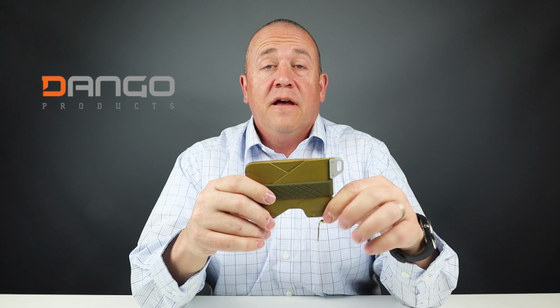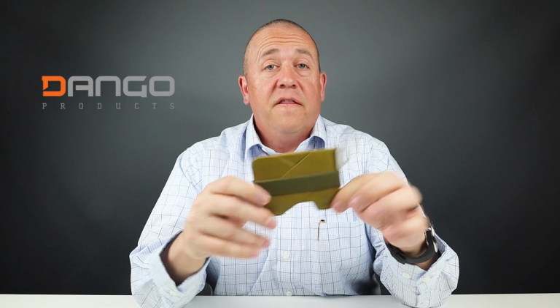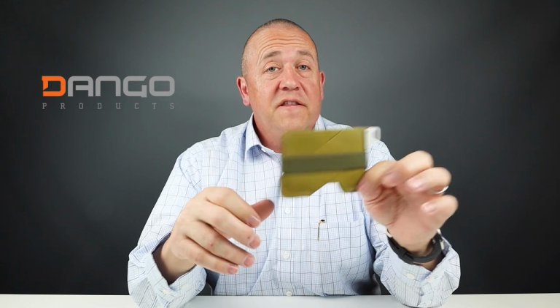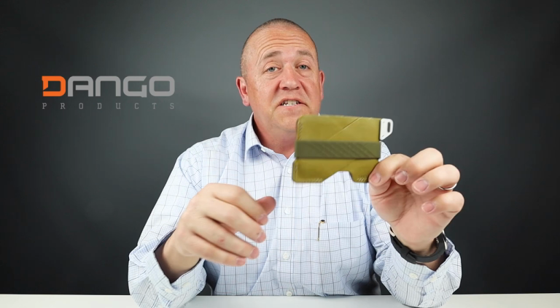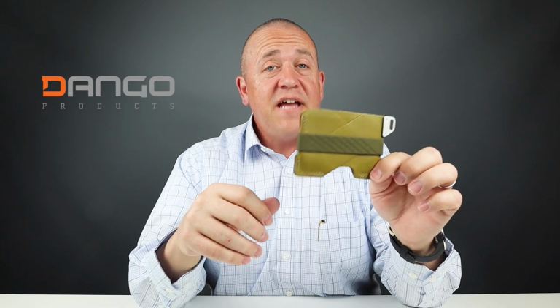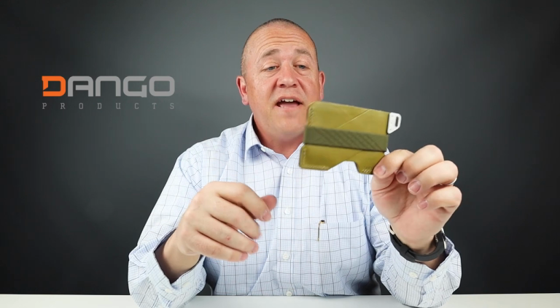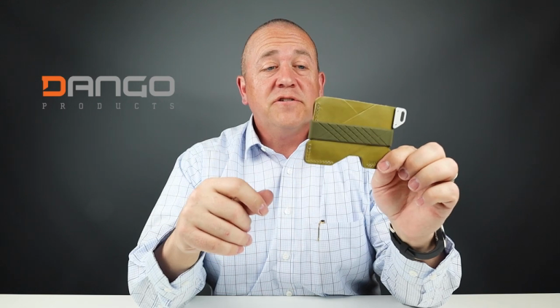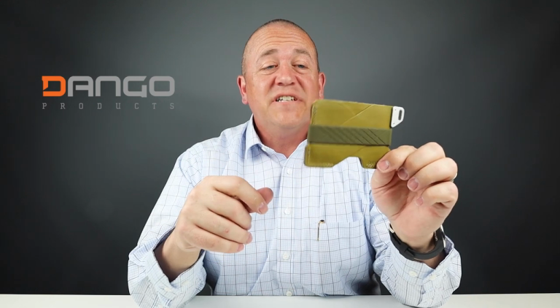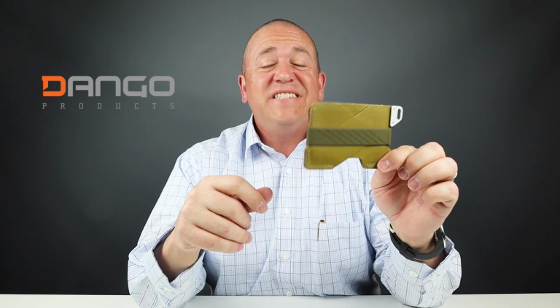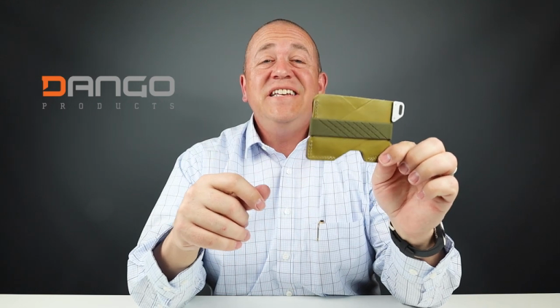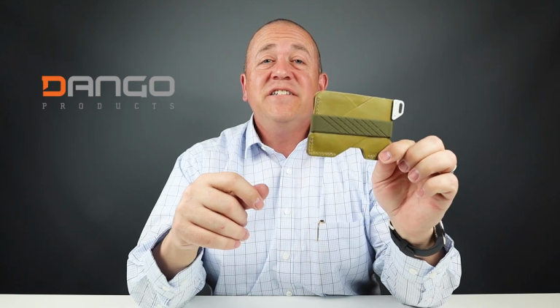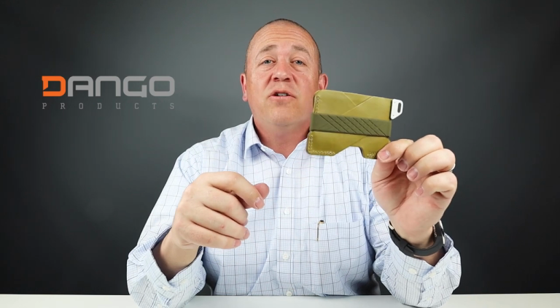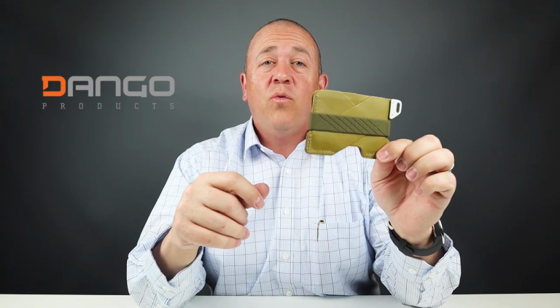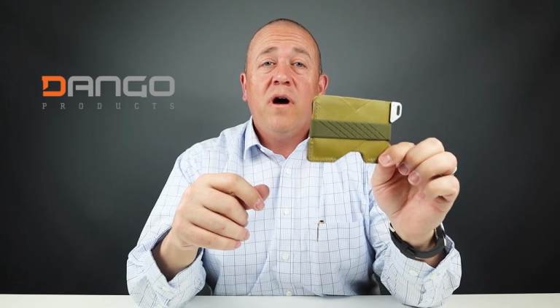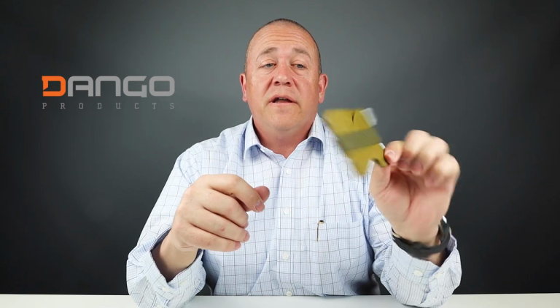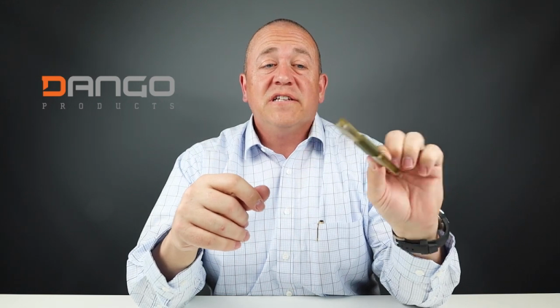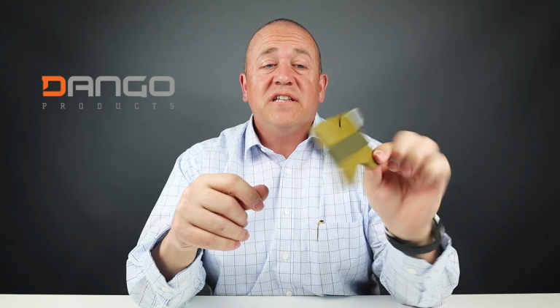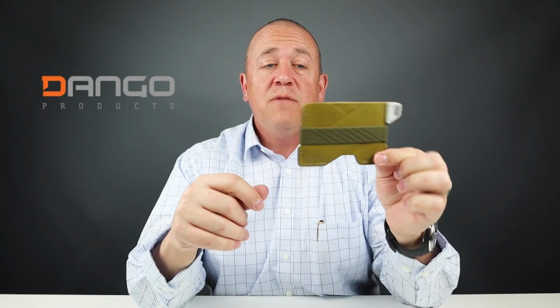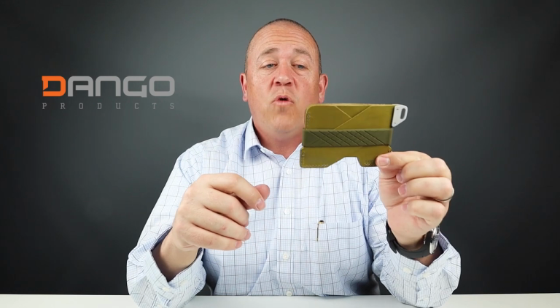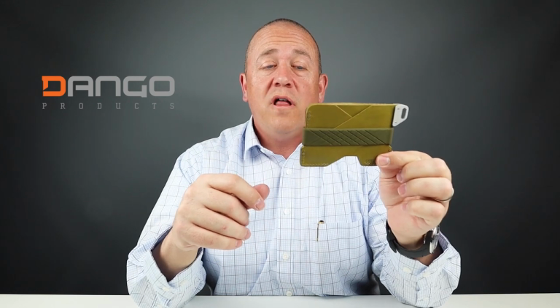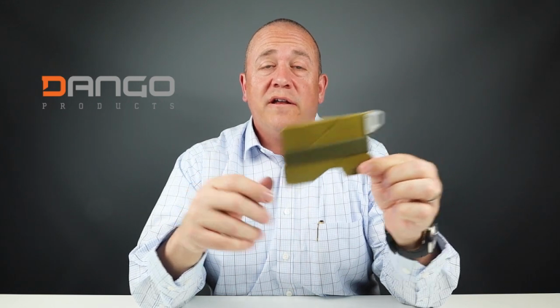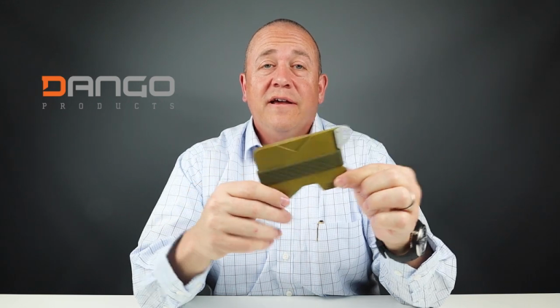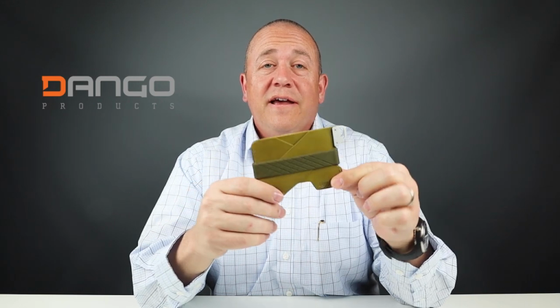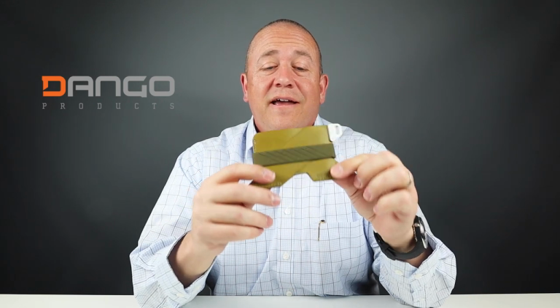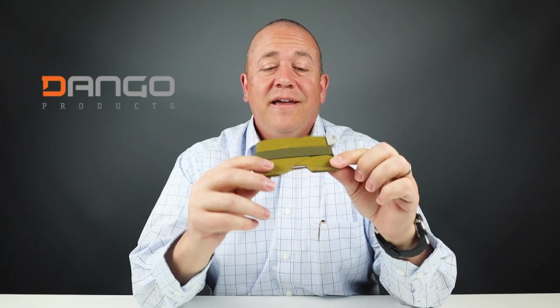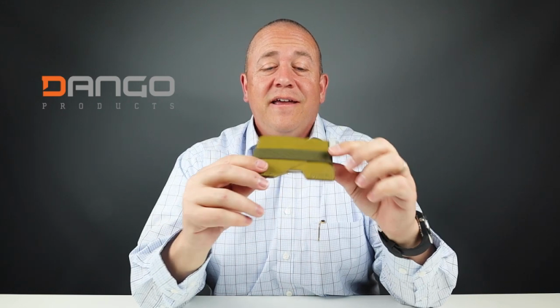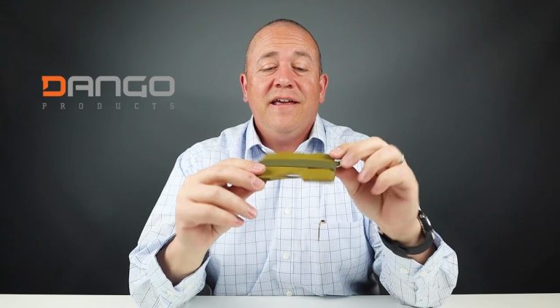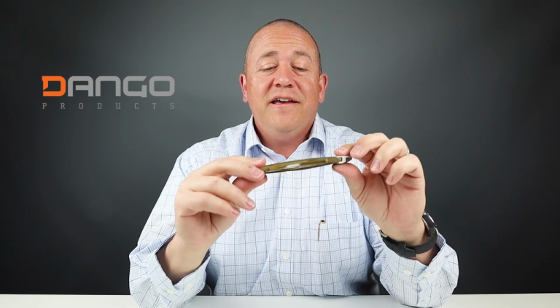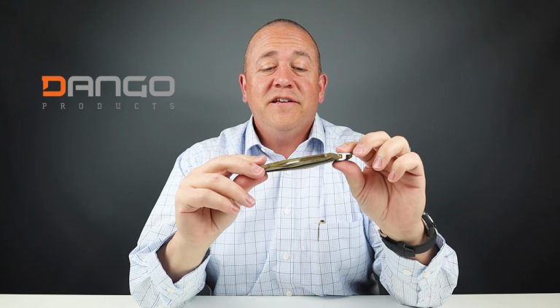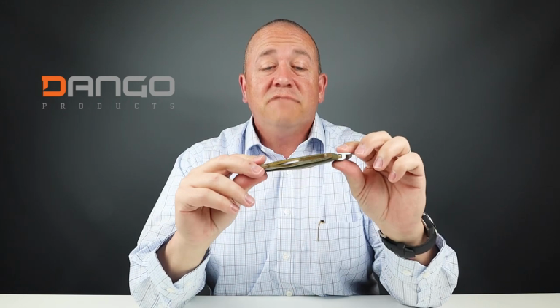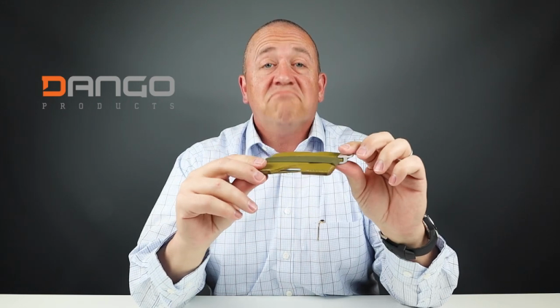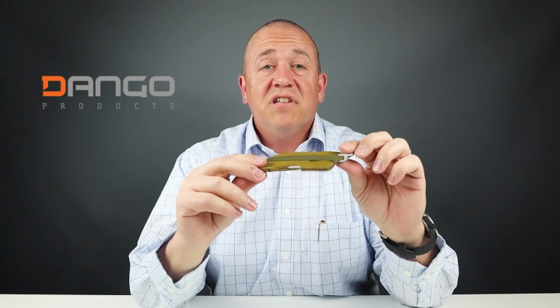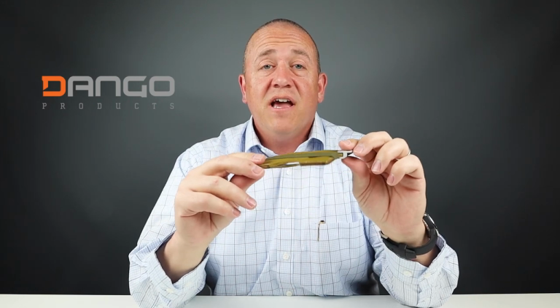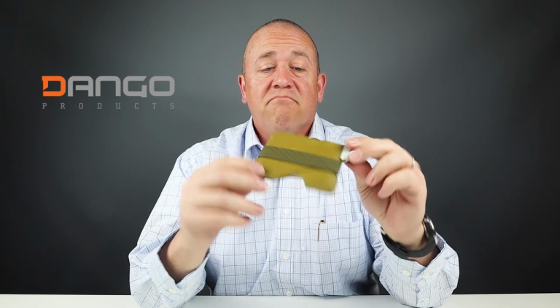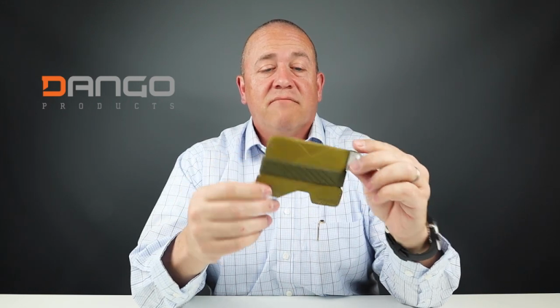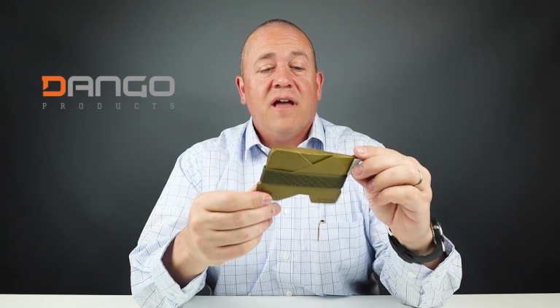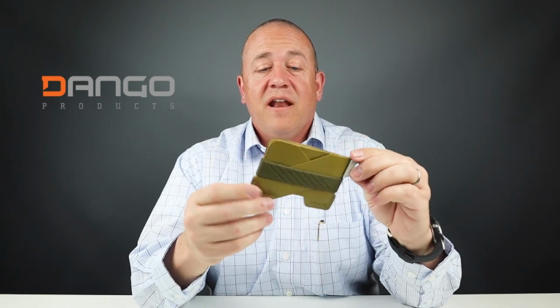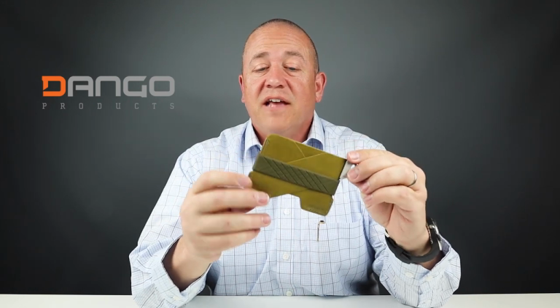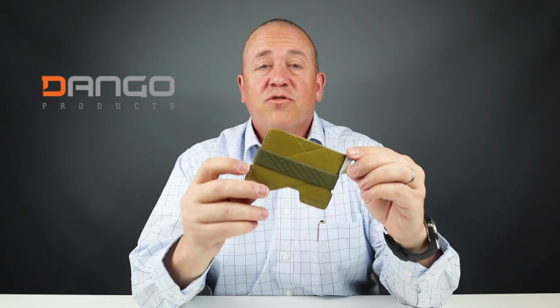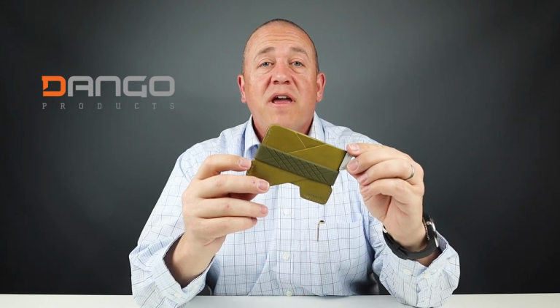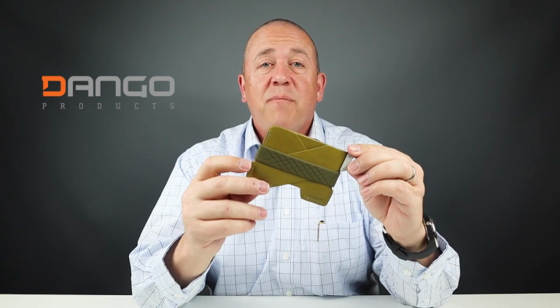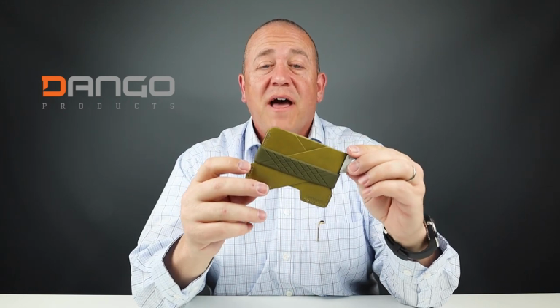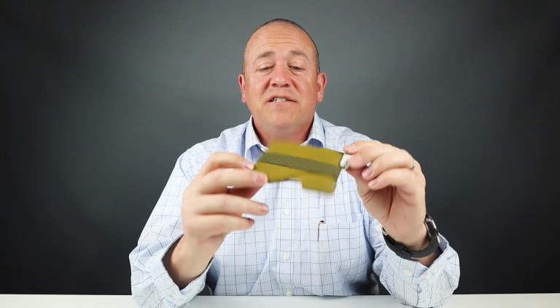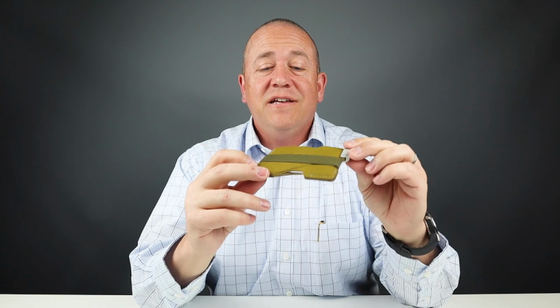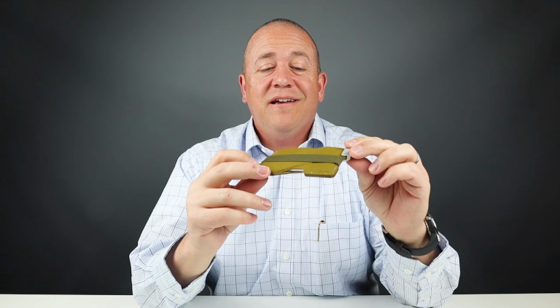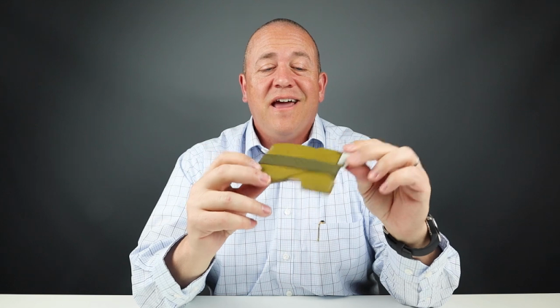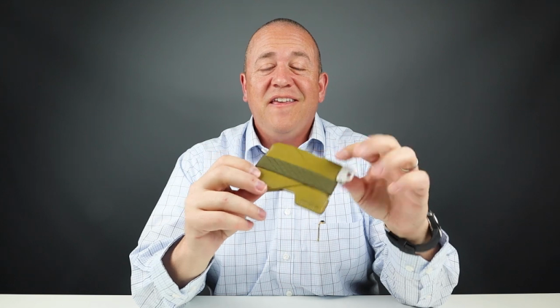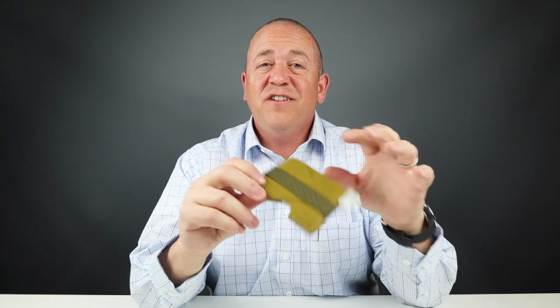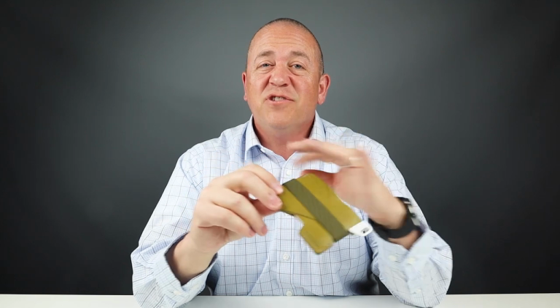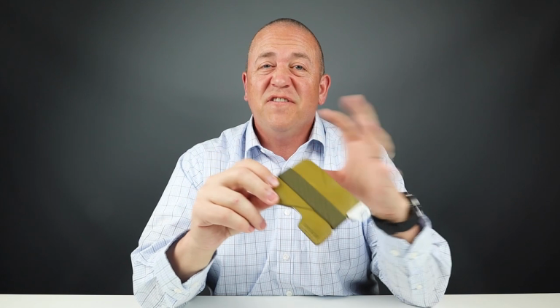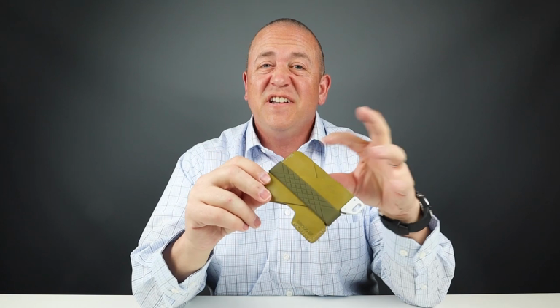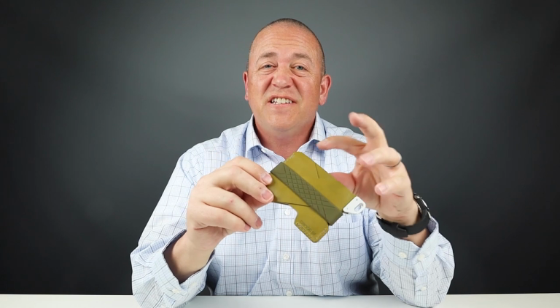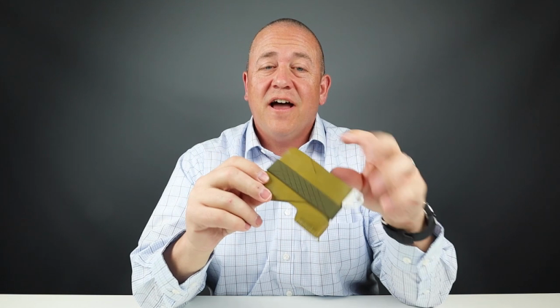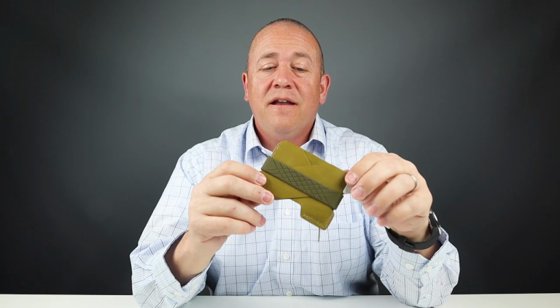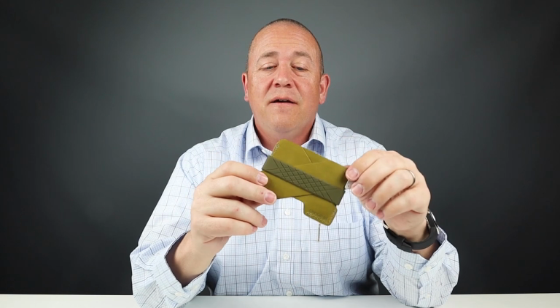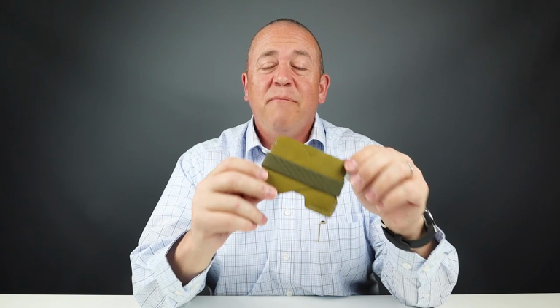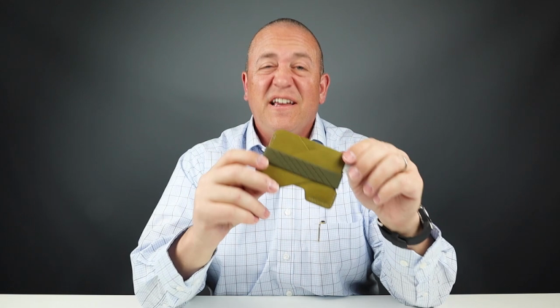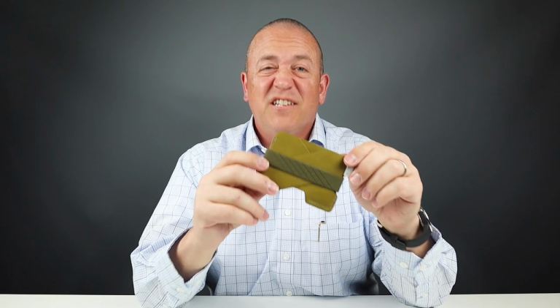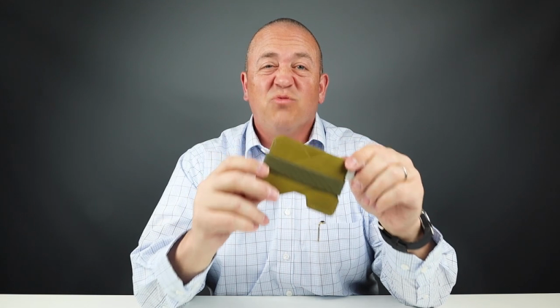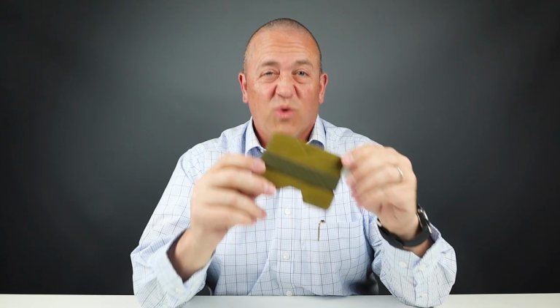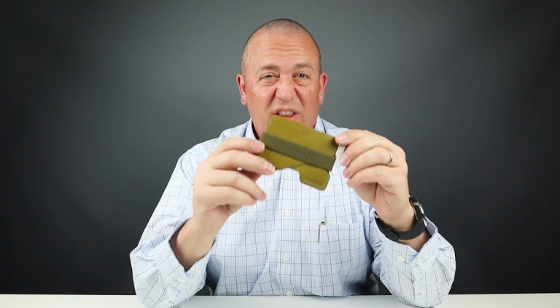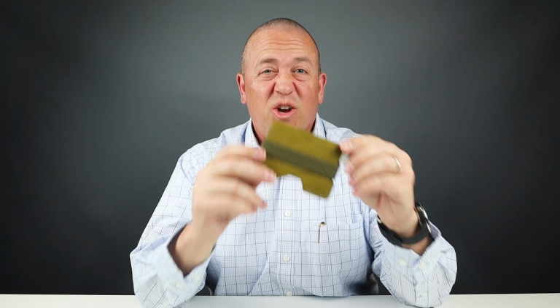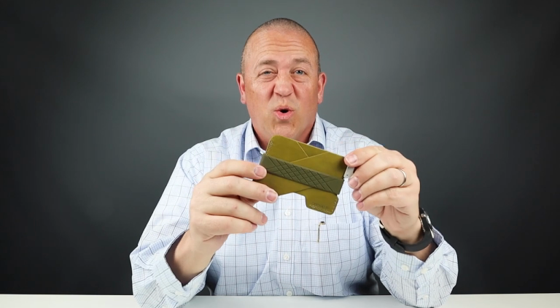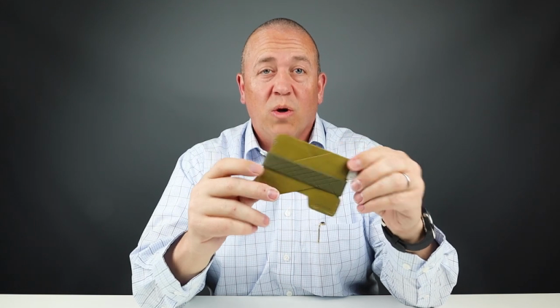This is the Dango C01 slim wallet. It is slim and it has great capacity, and the interesting design makes this really cool.